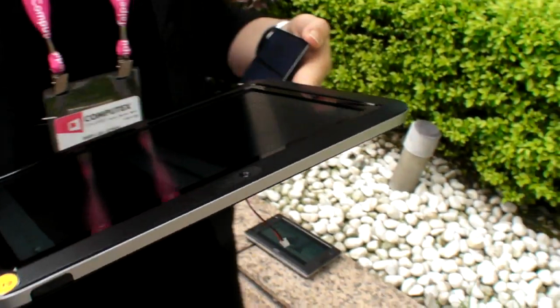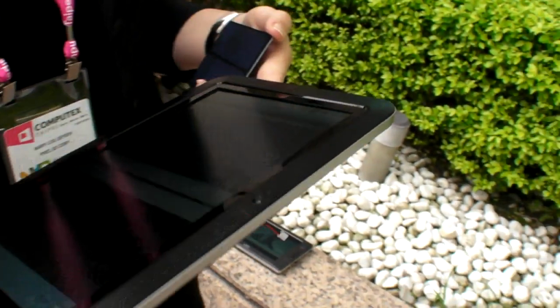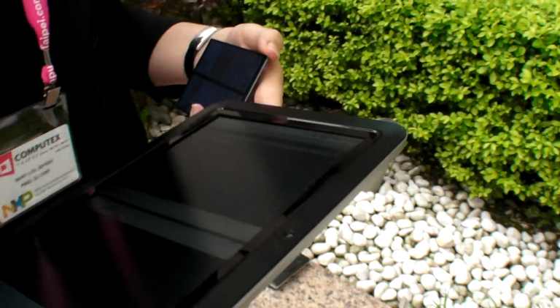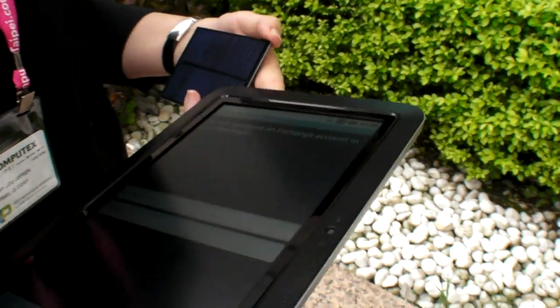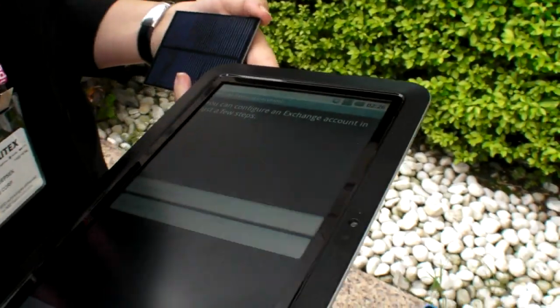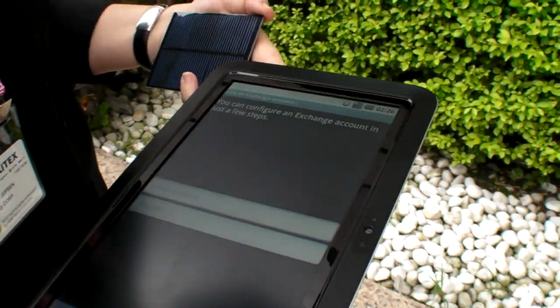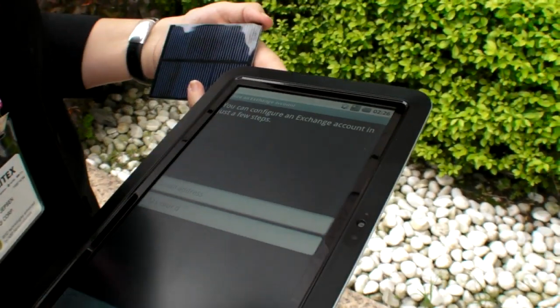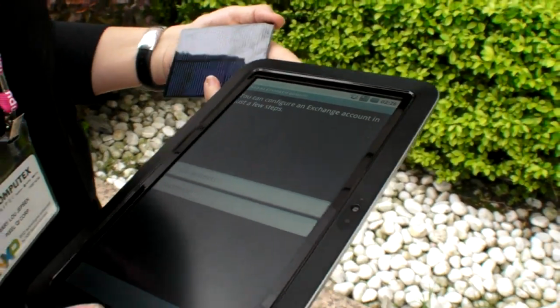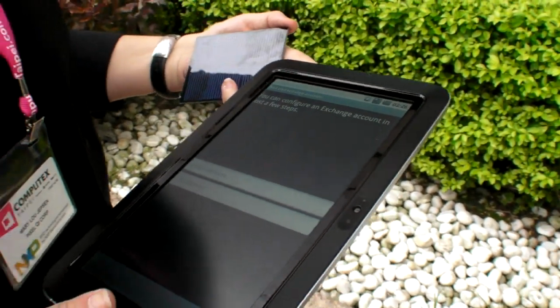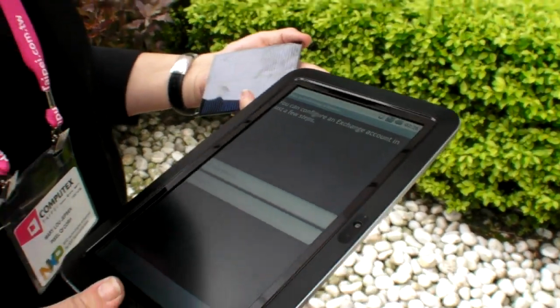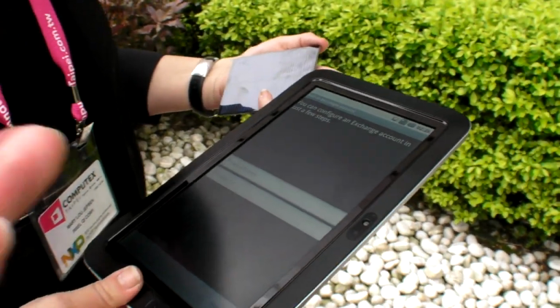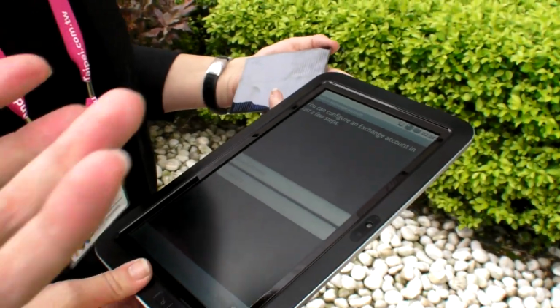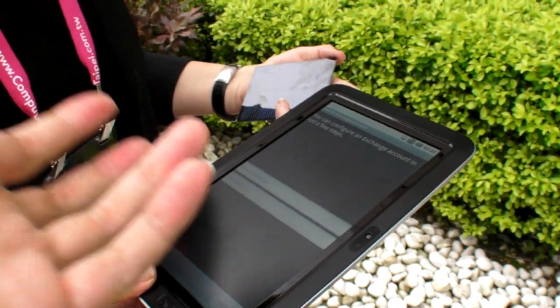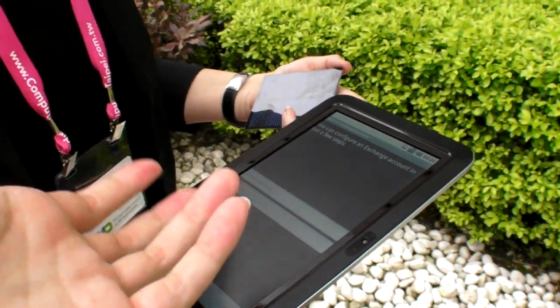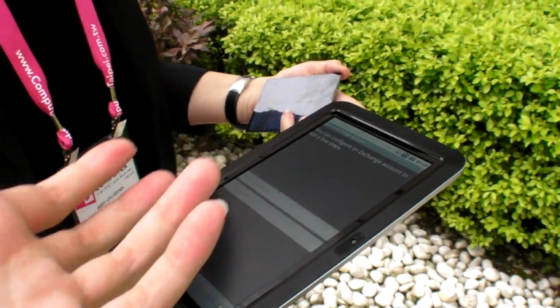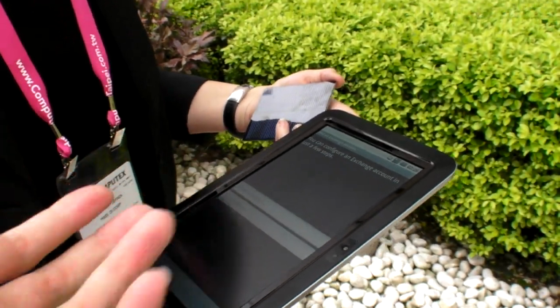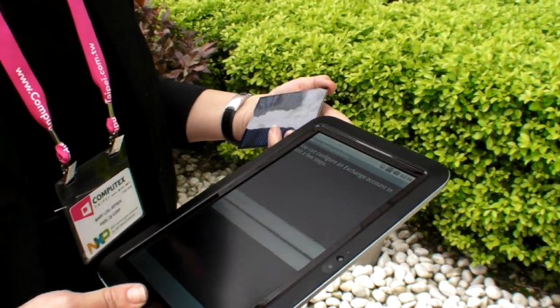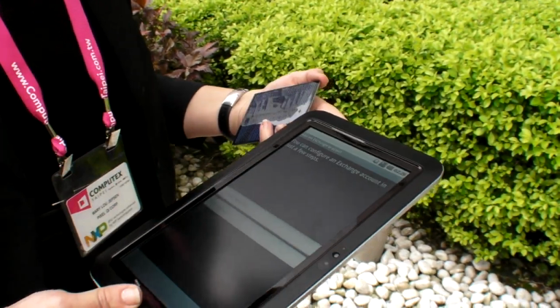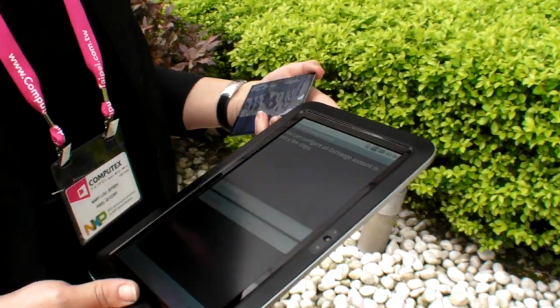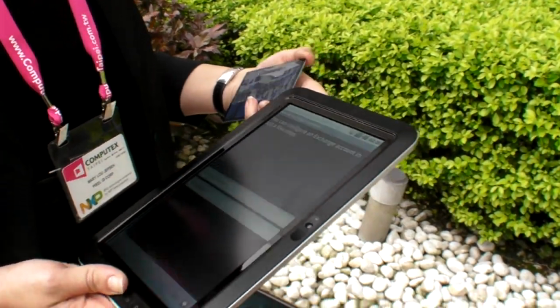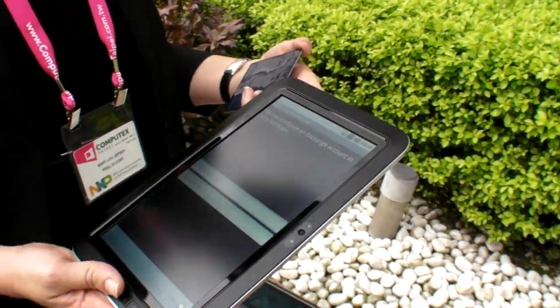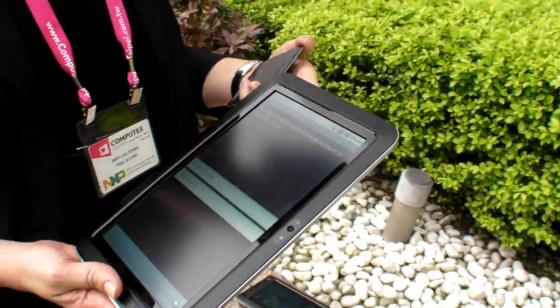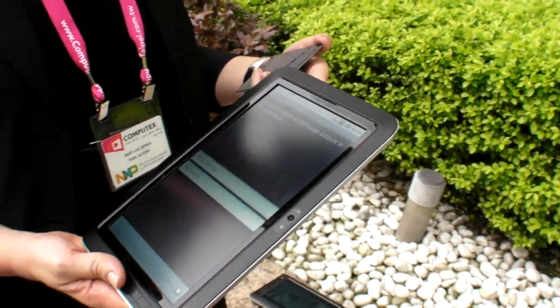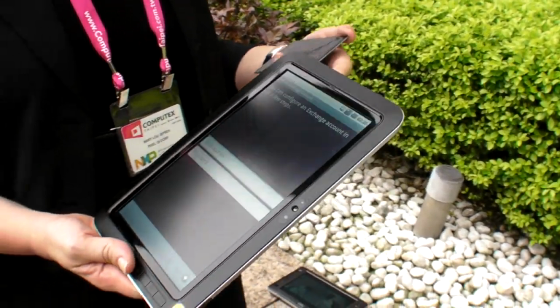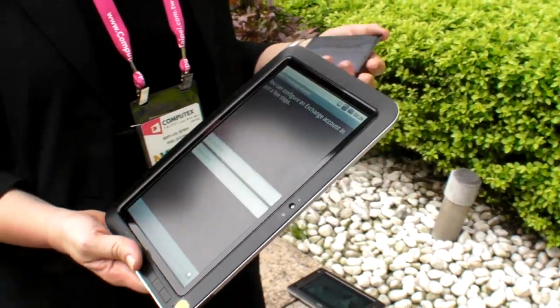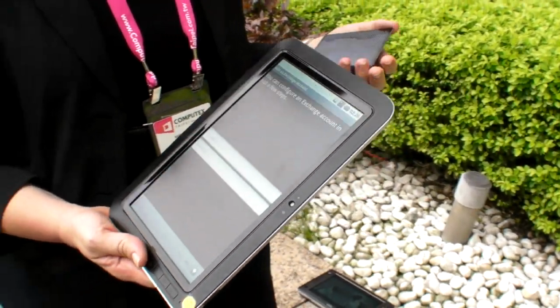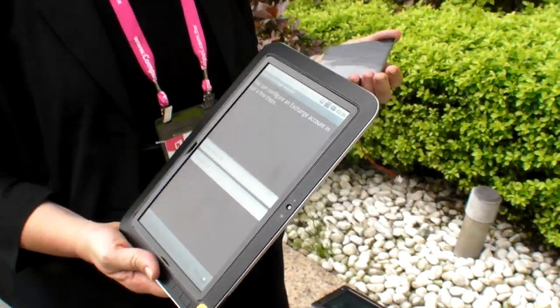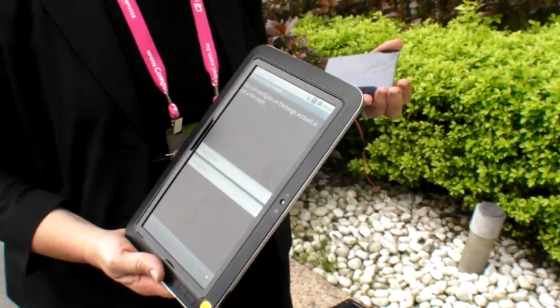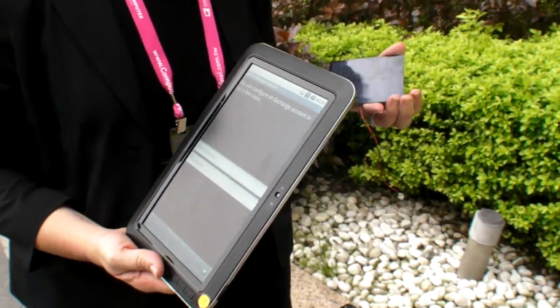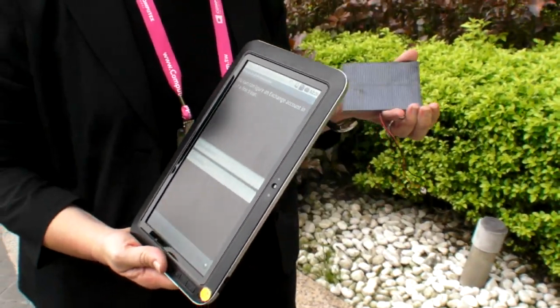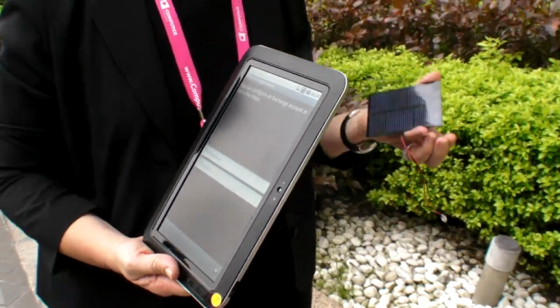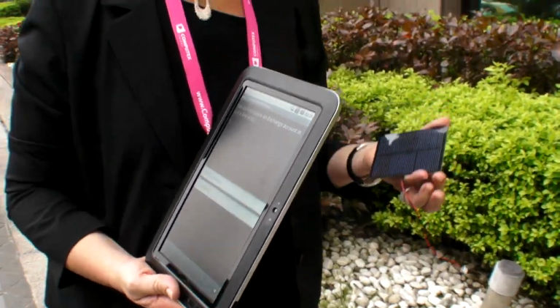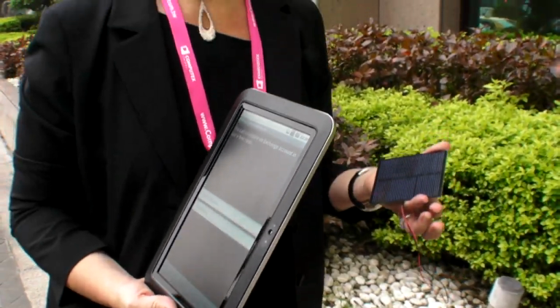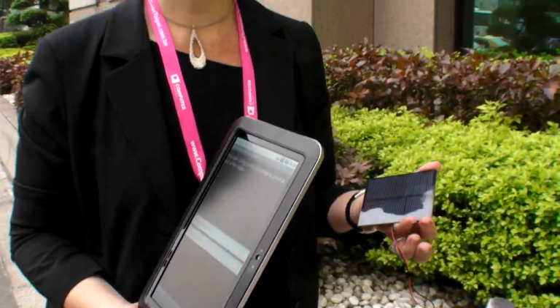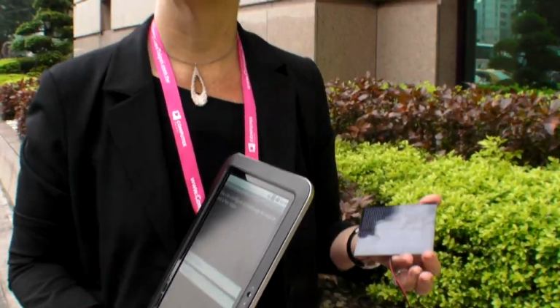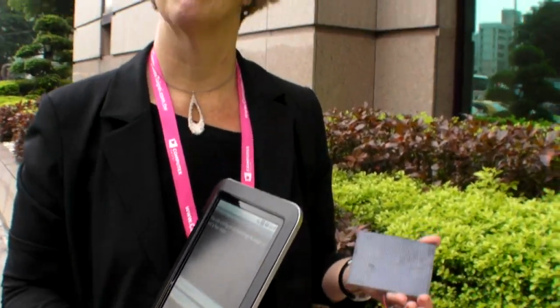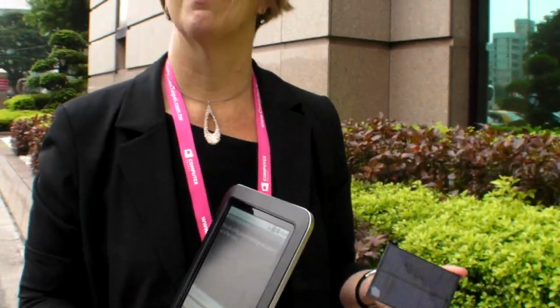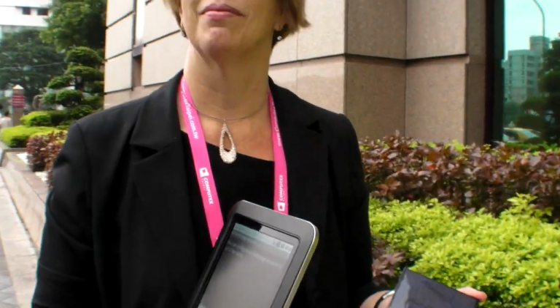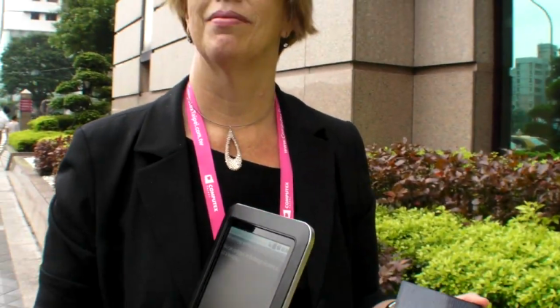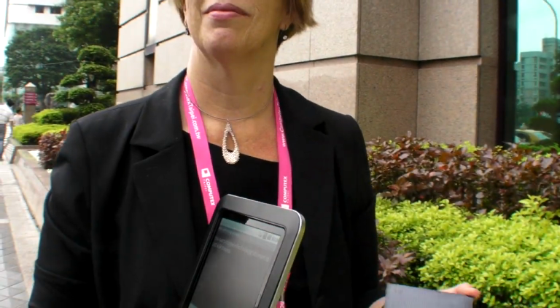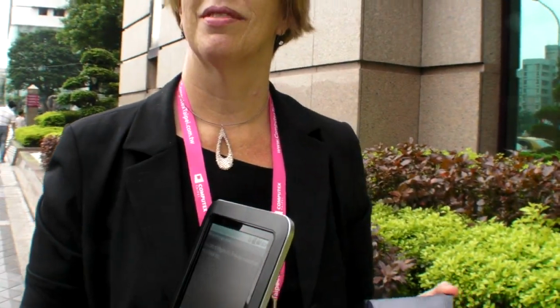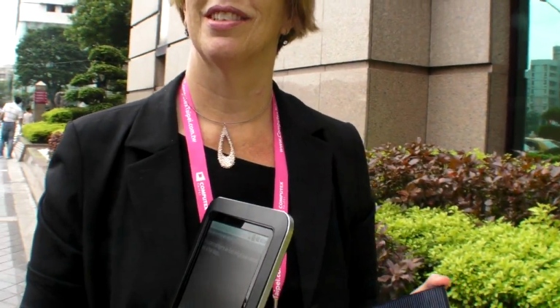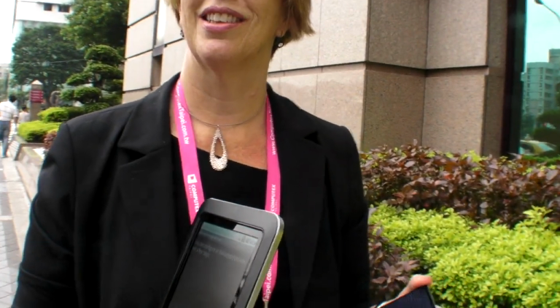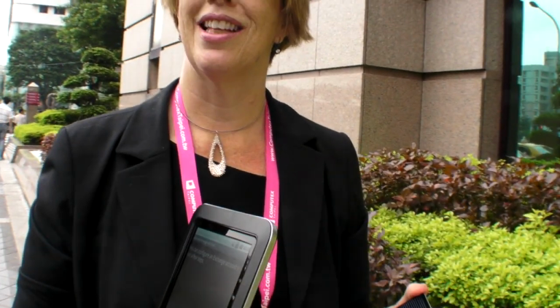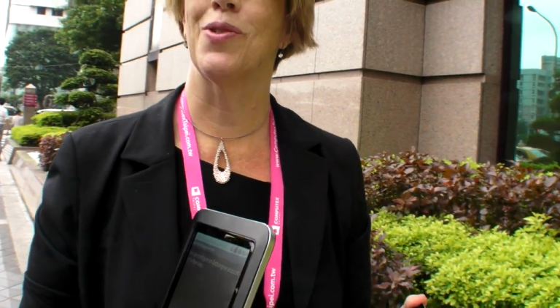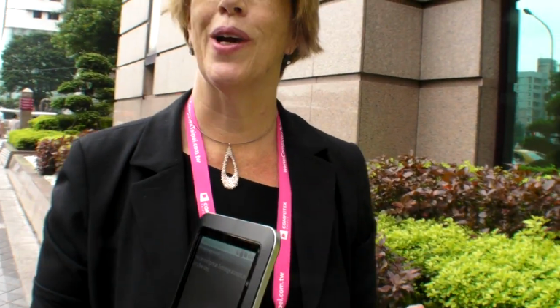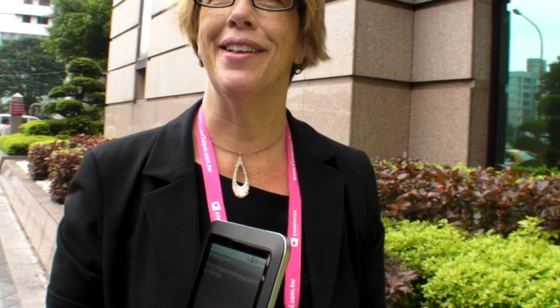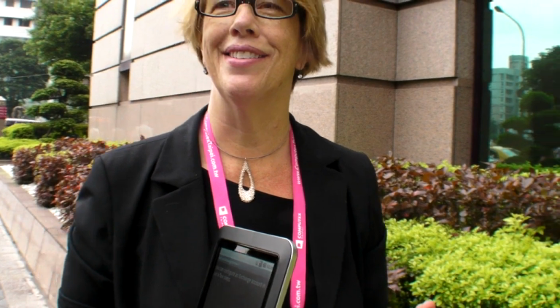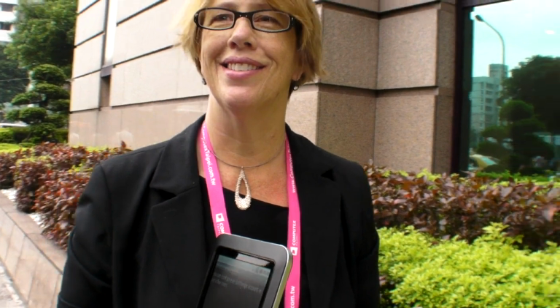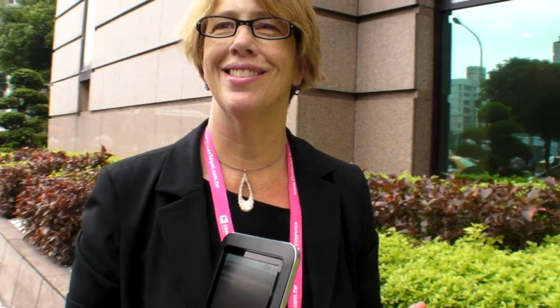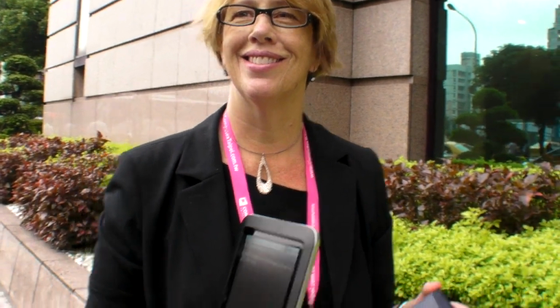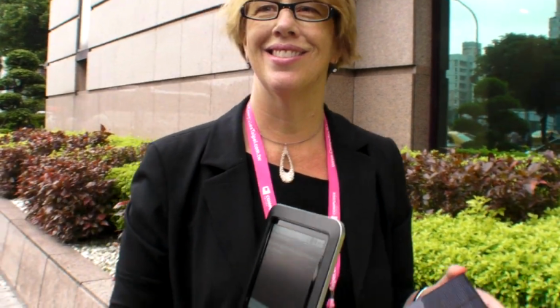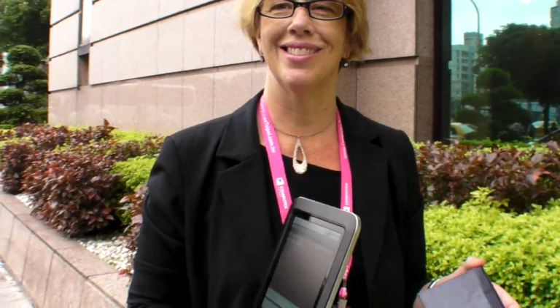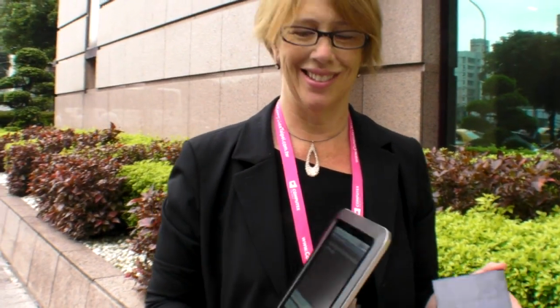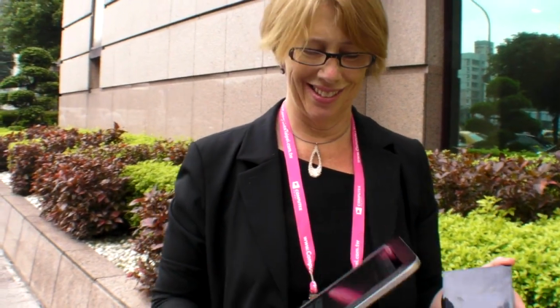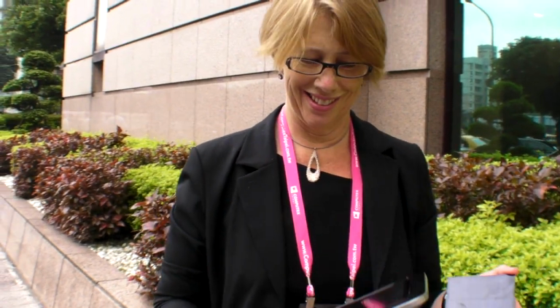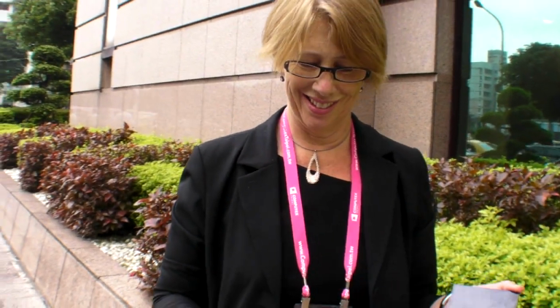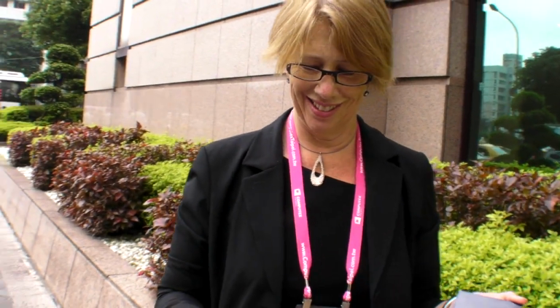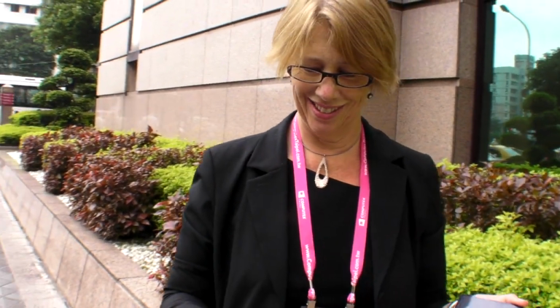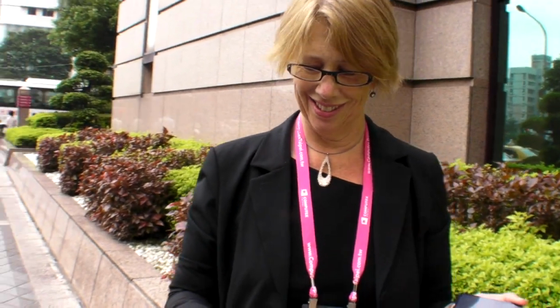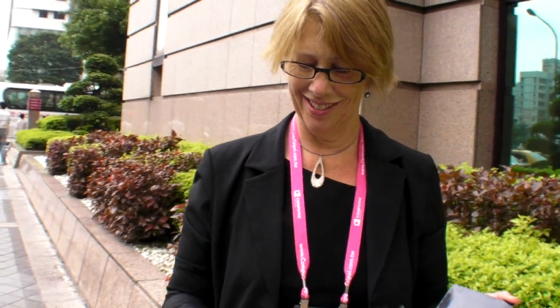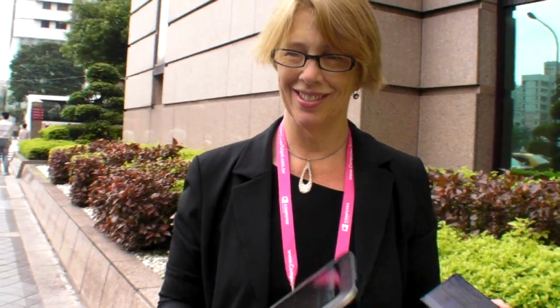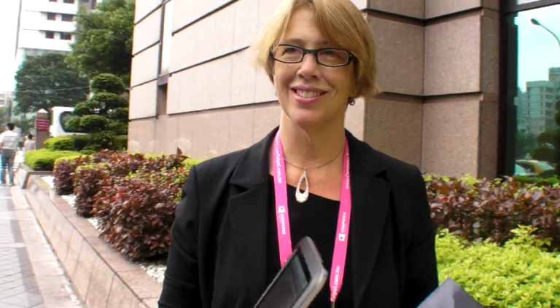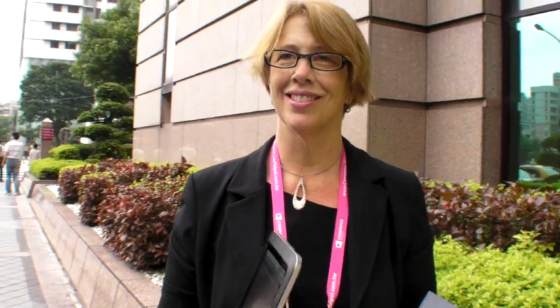In the bright sunlight it's enough. Otherwise, you just leave it in the sun for three hours and you can use it for more than three hours at night. That's the whole tablet — the ARM processor and everything.